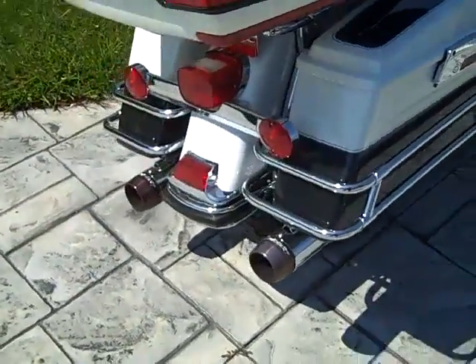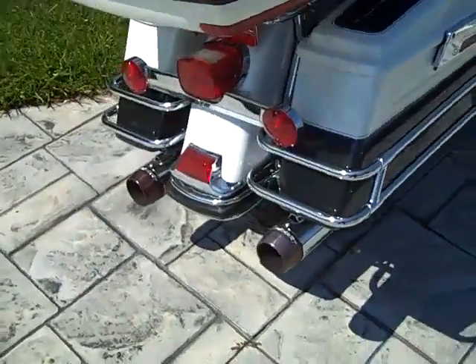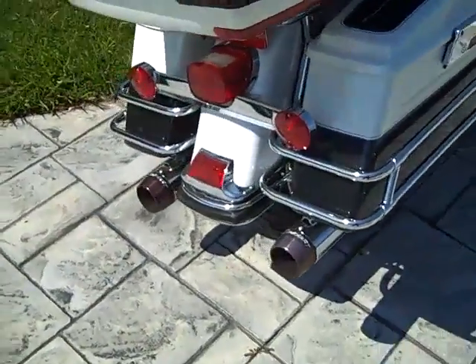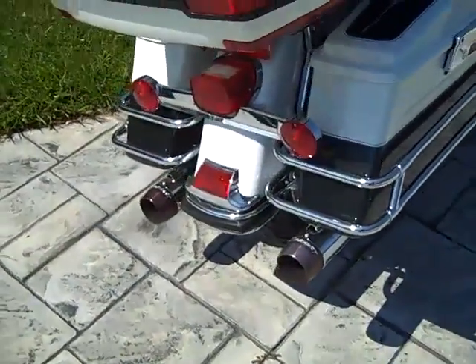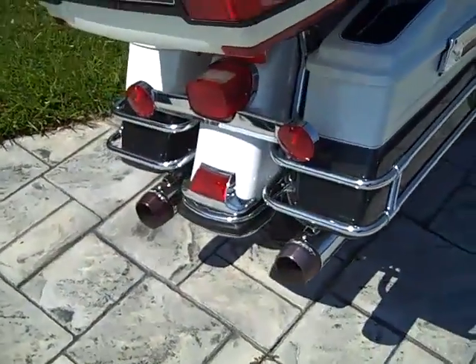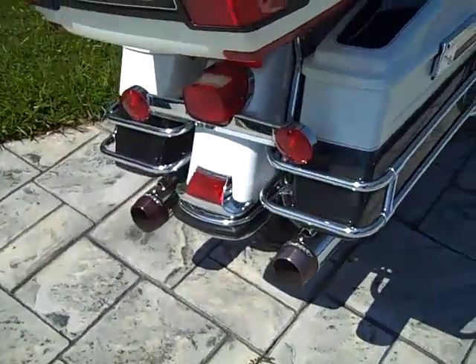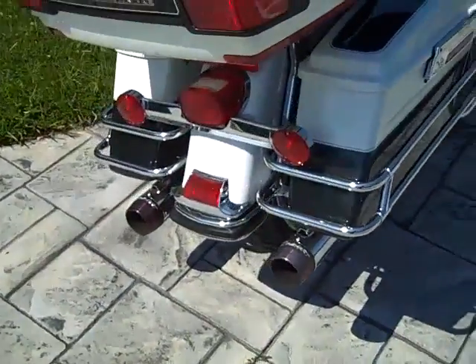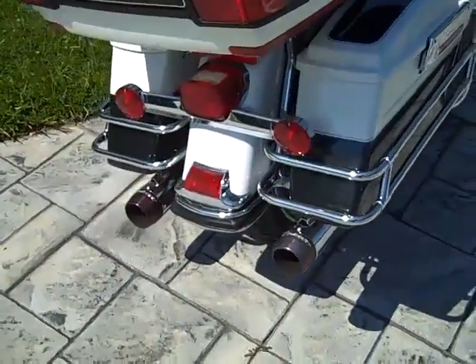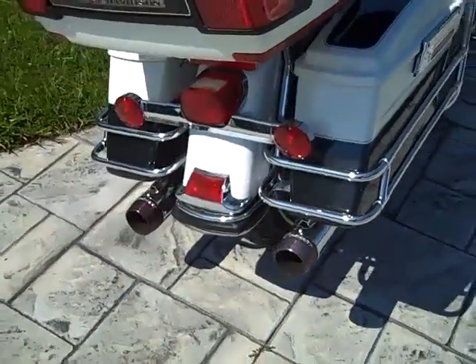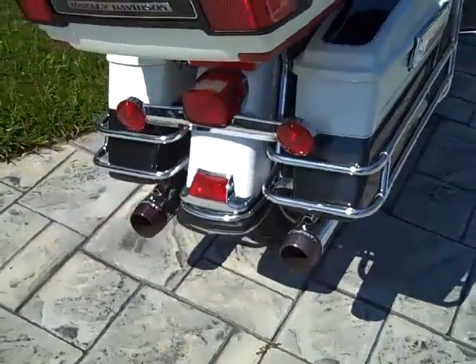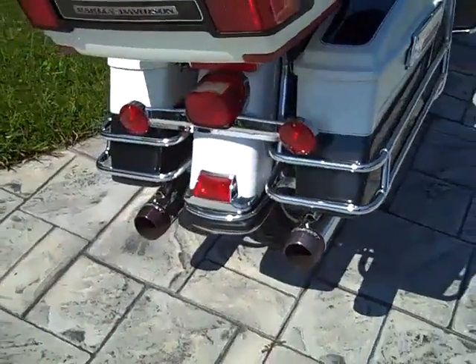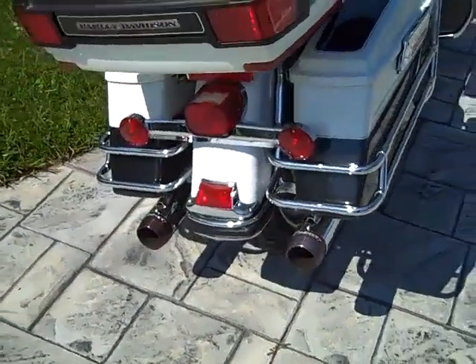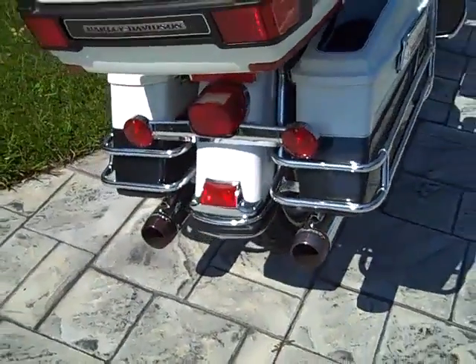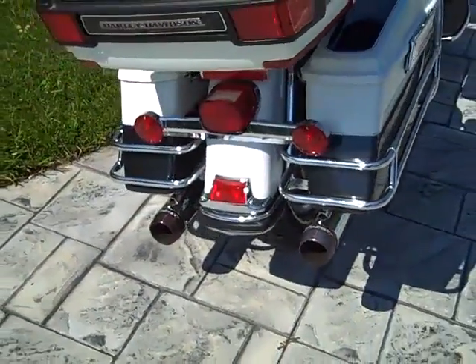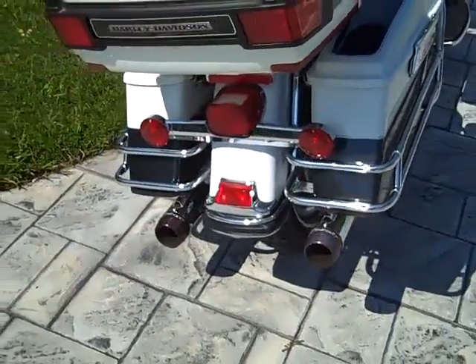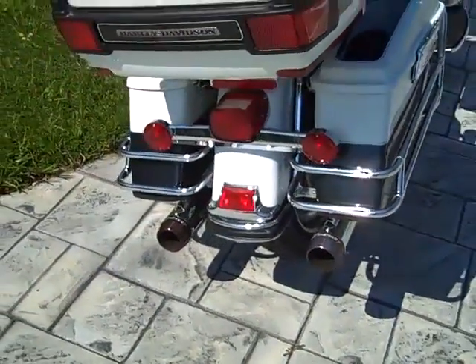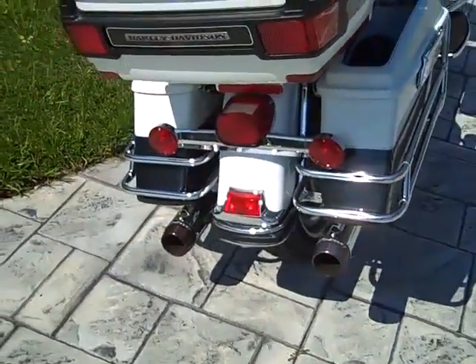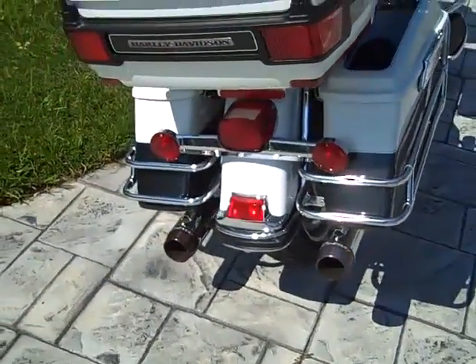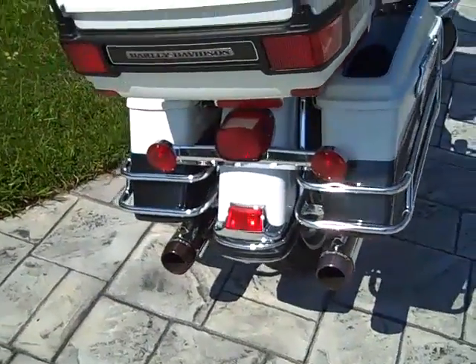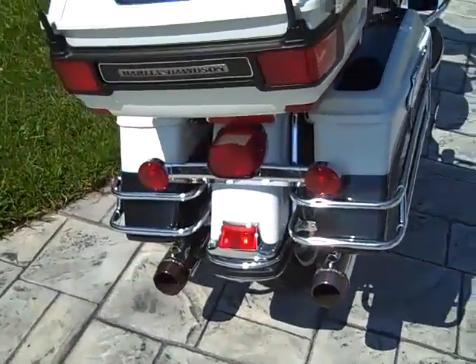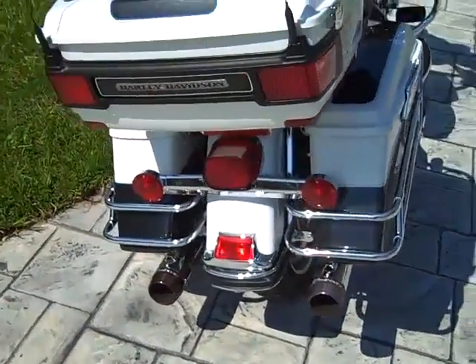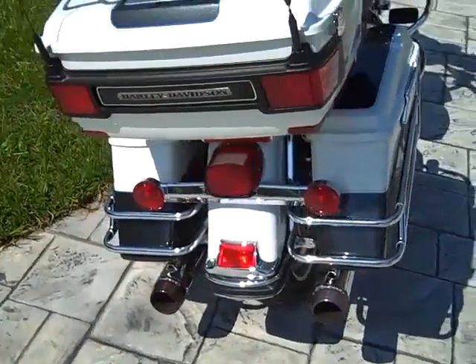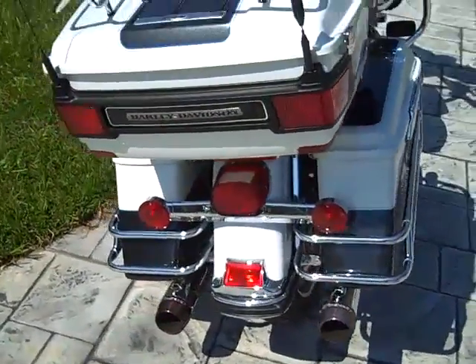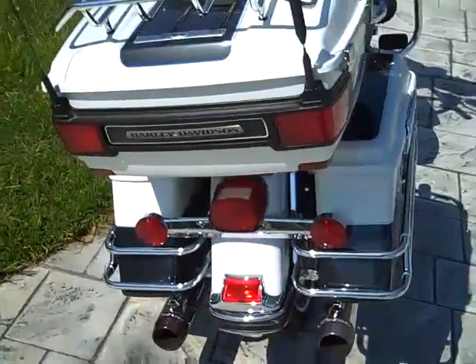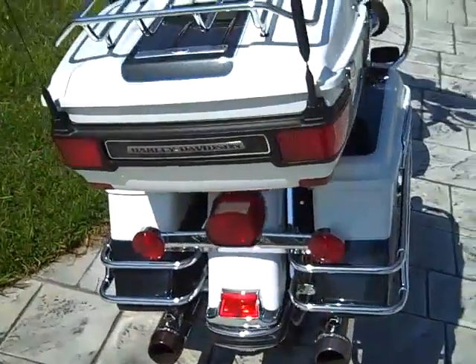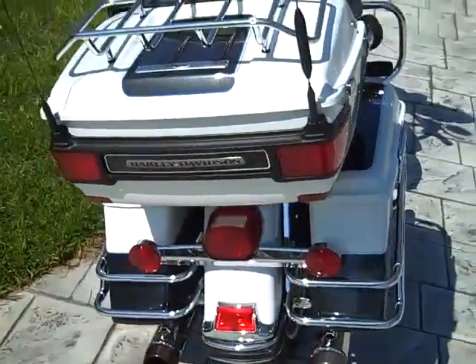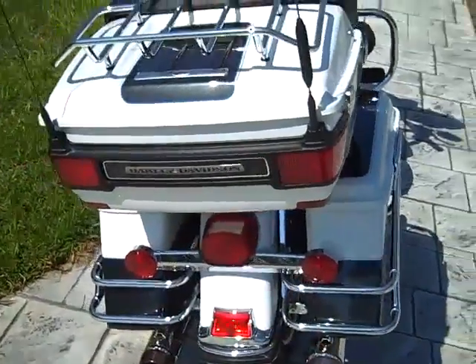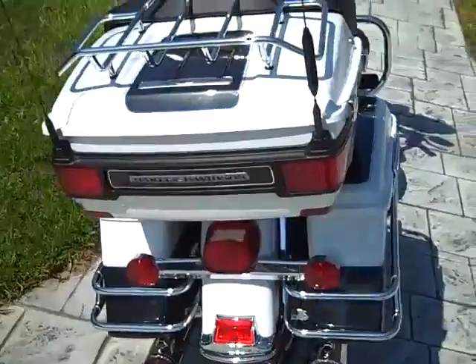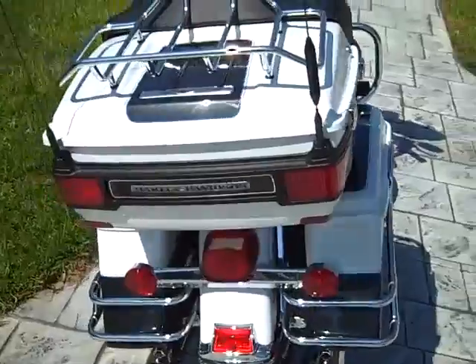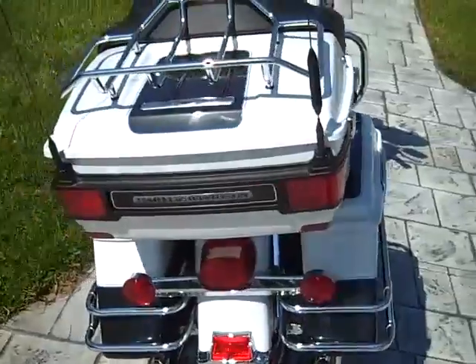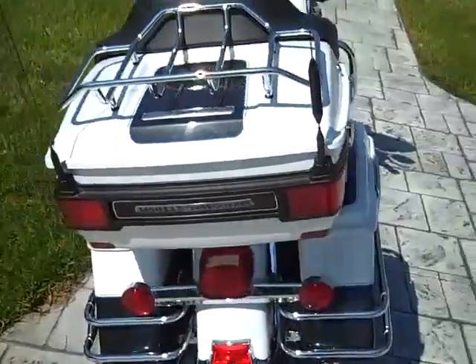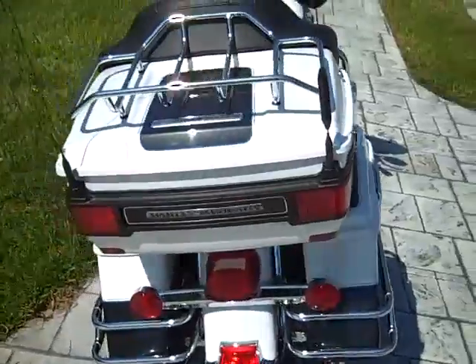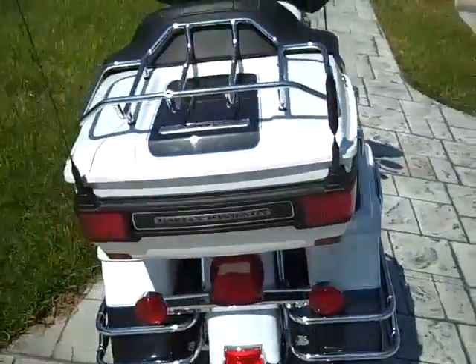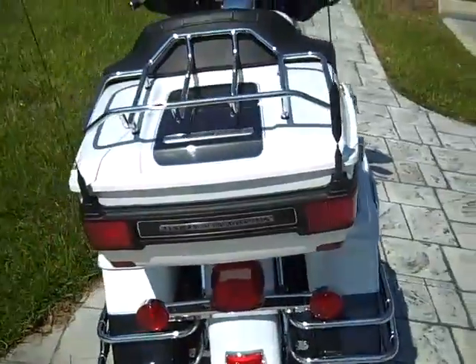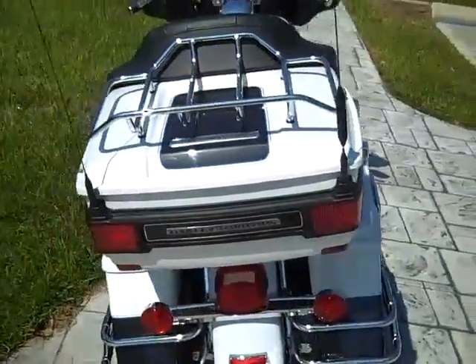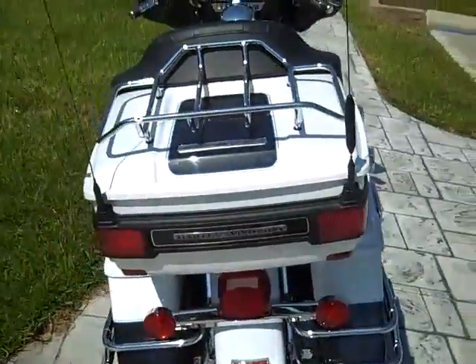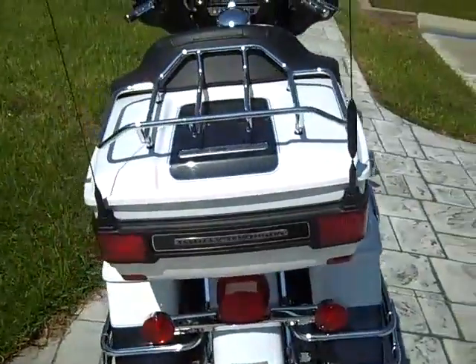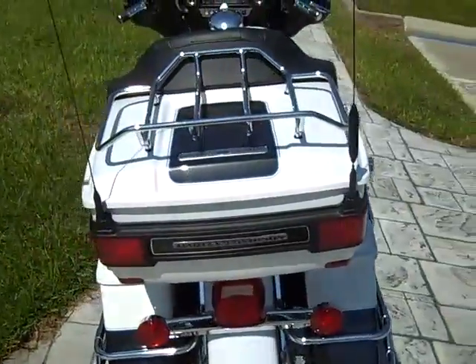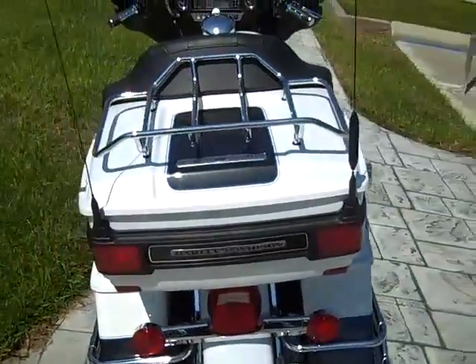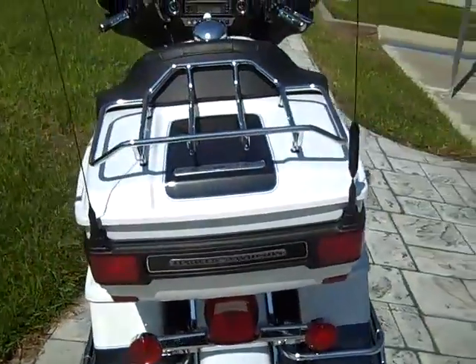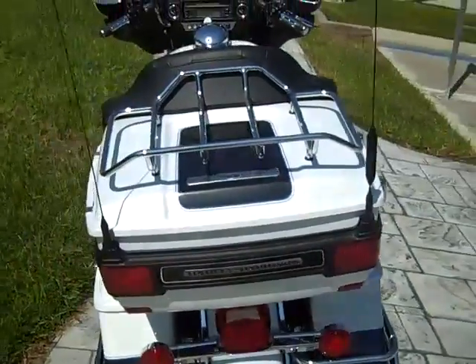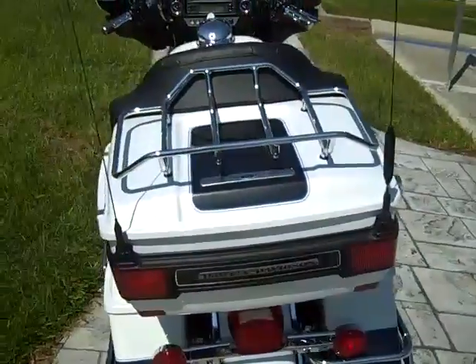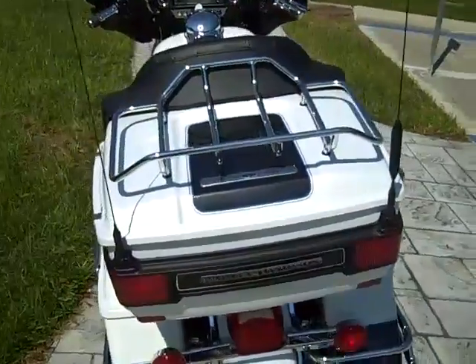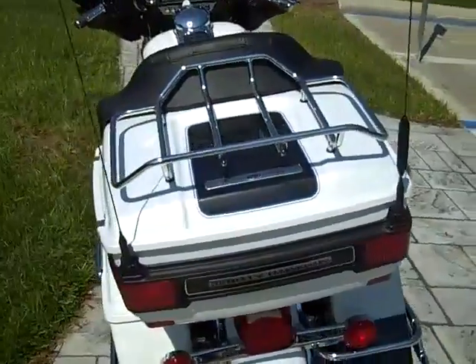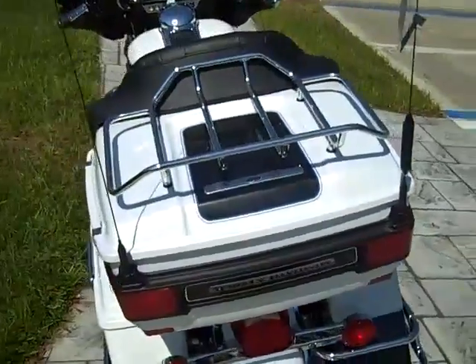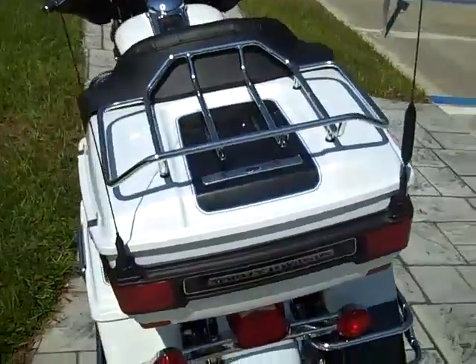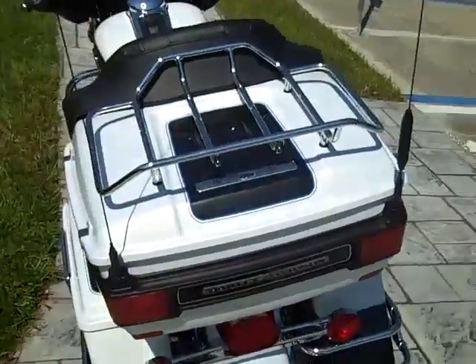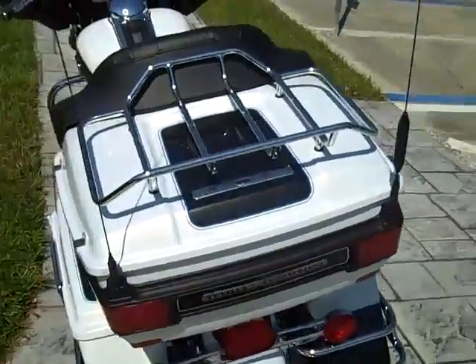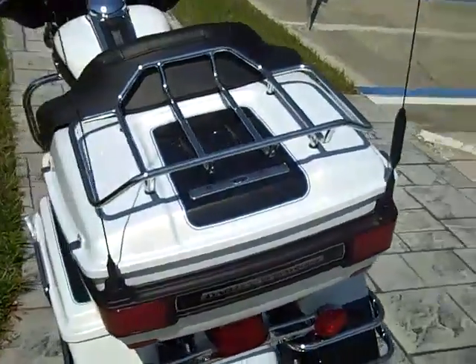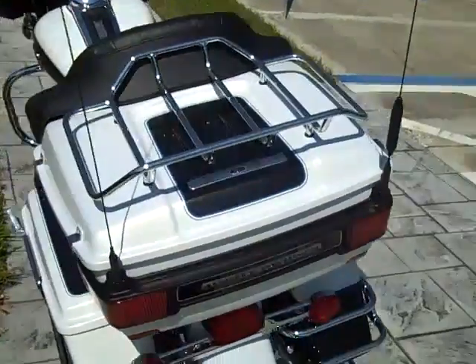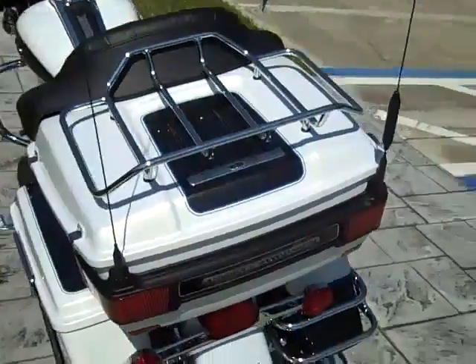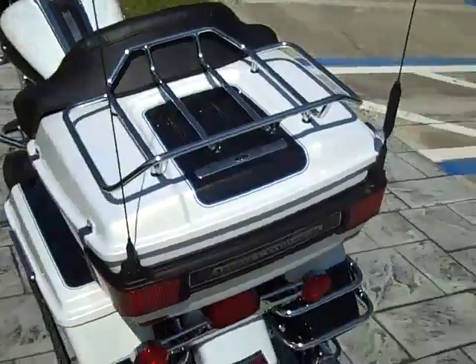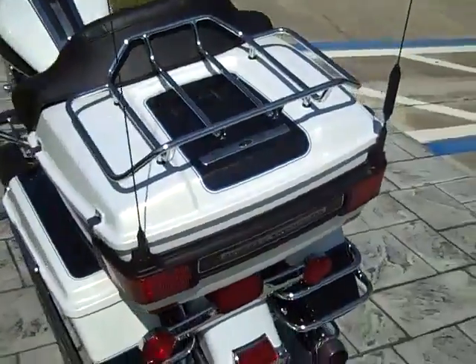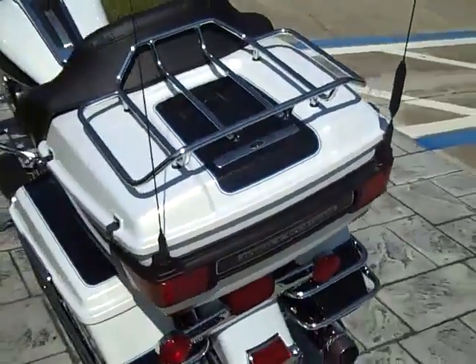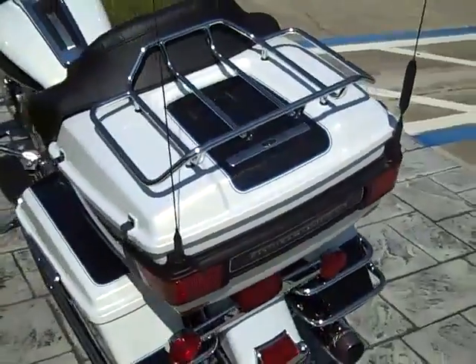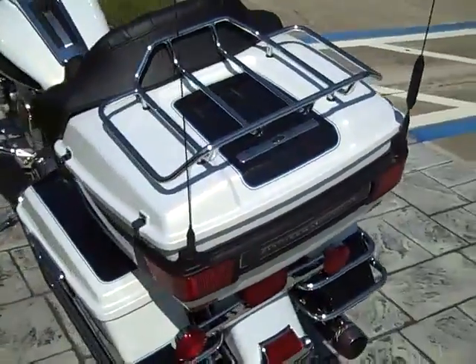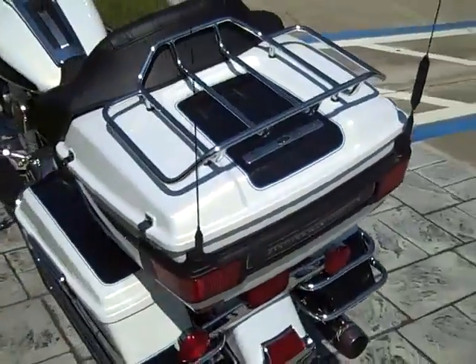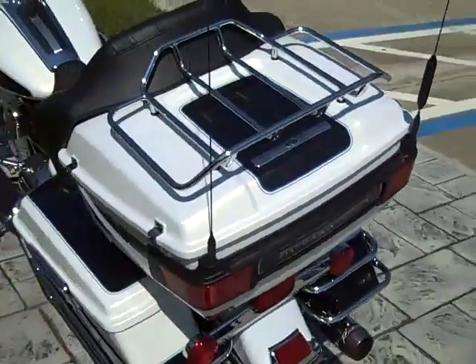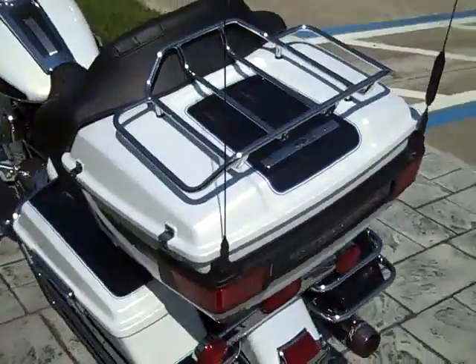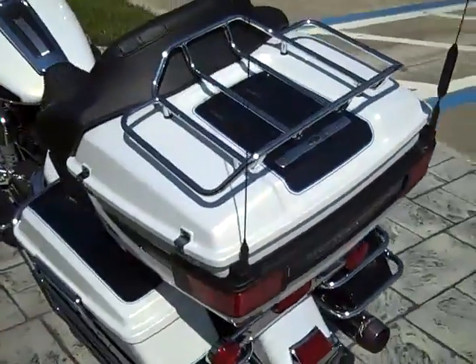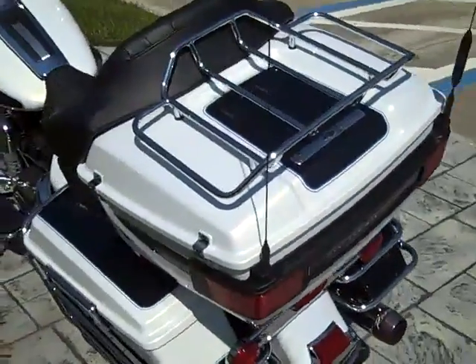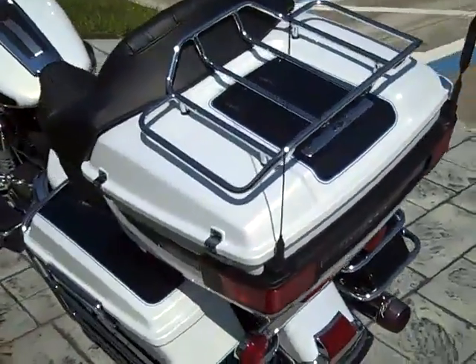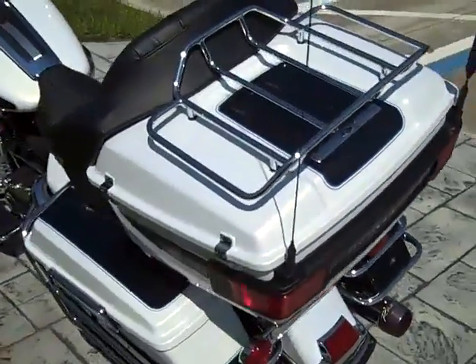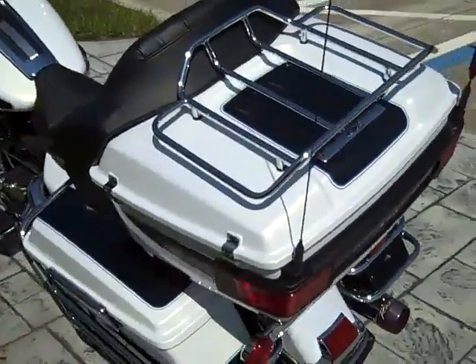Run, brake, turn has been added for safety. You get a Tor-Pak rack.